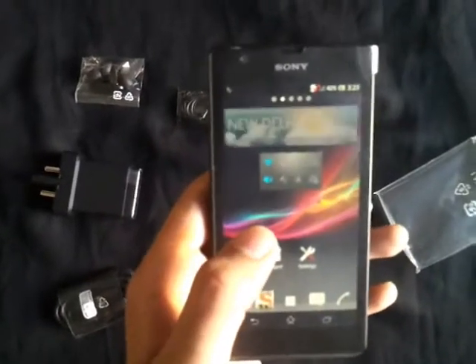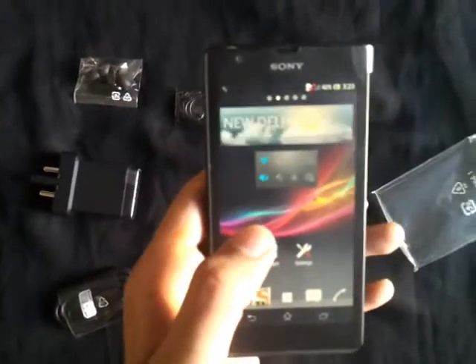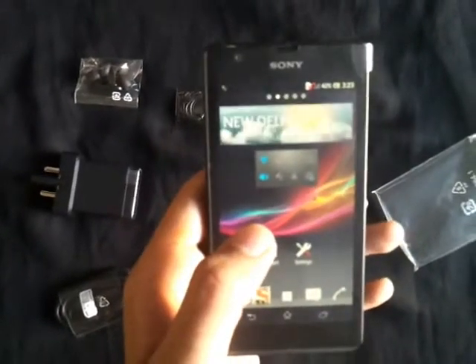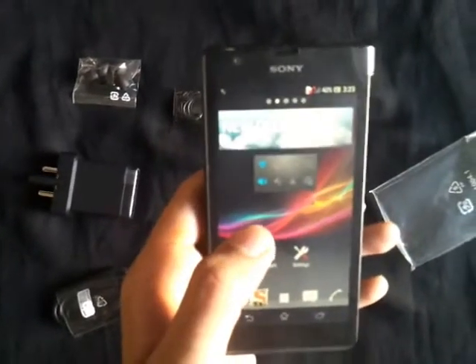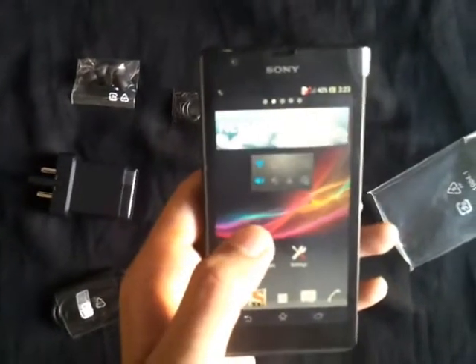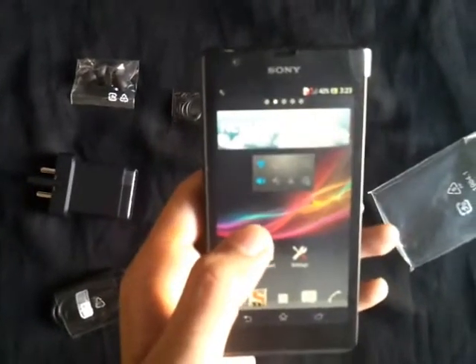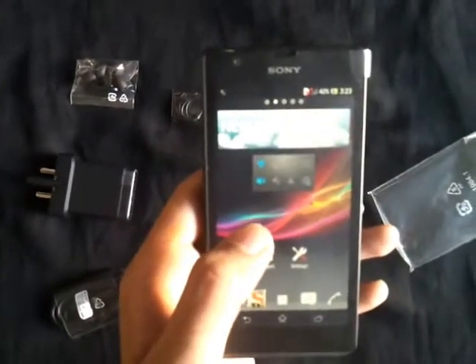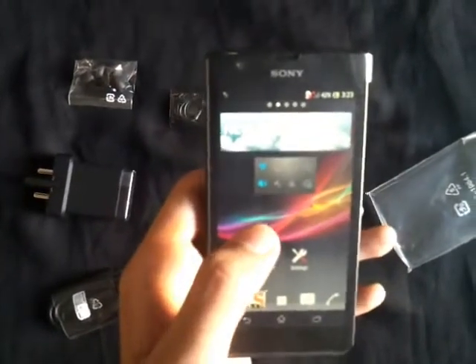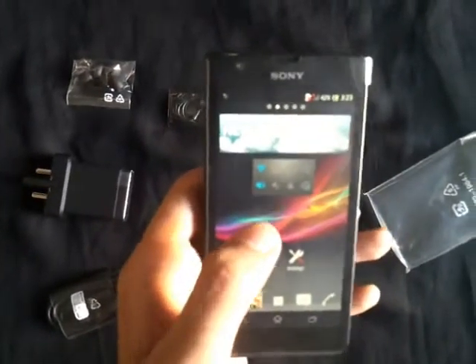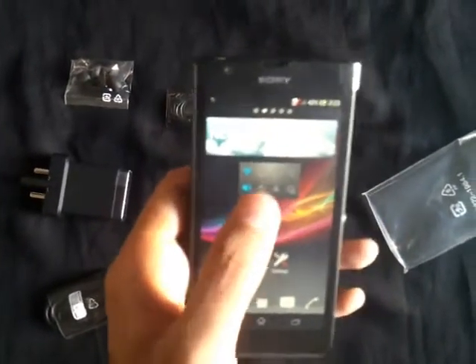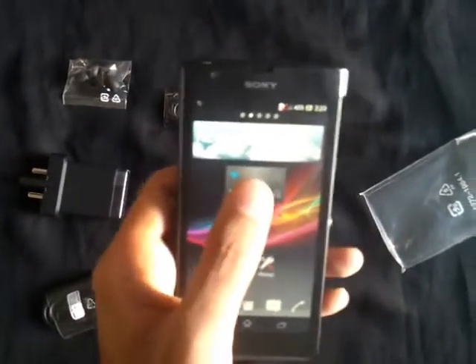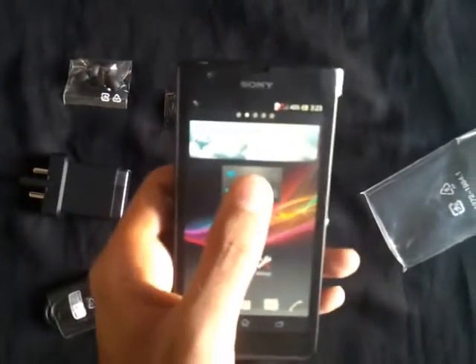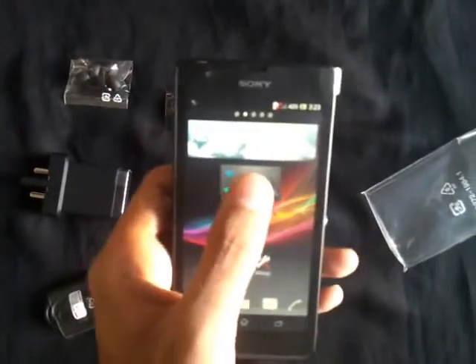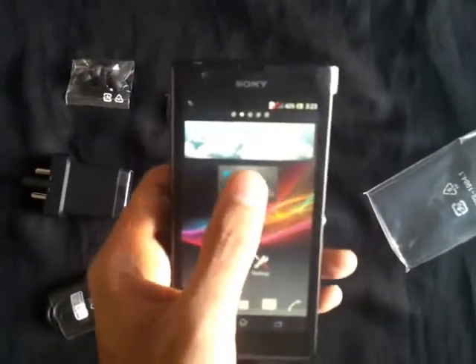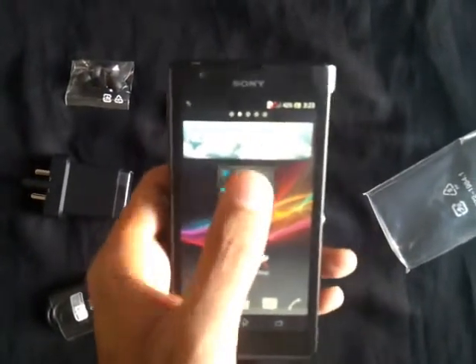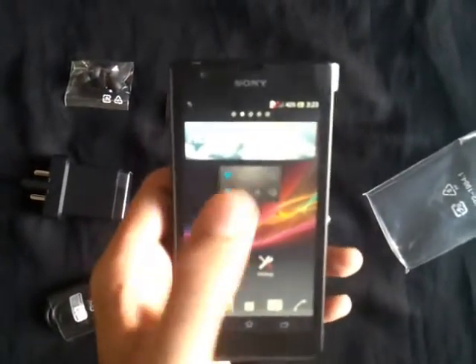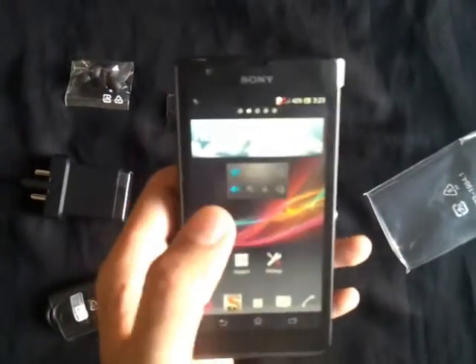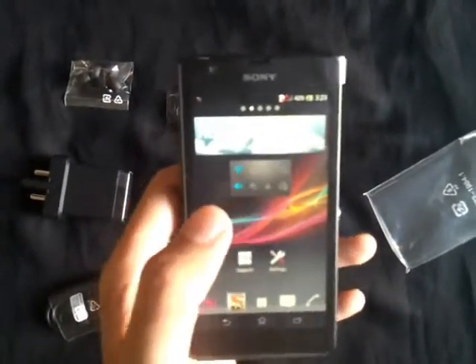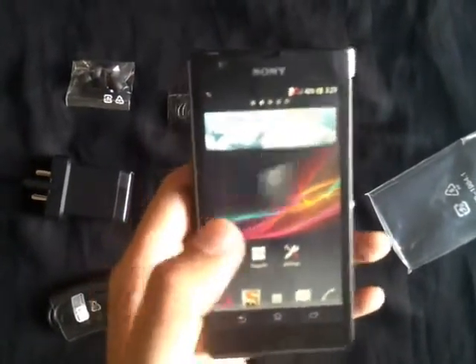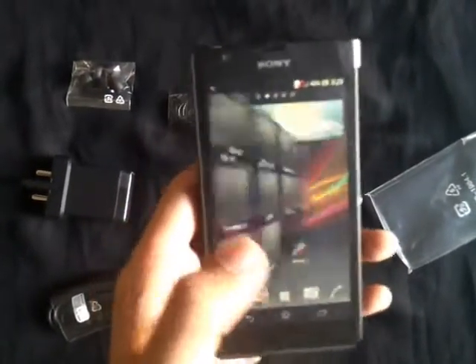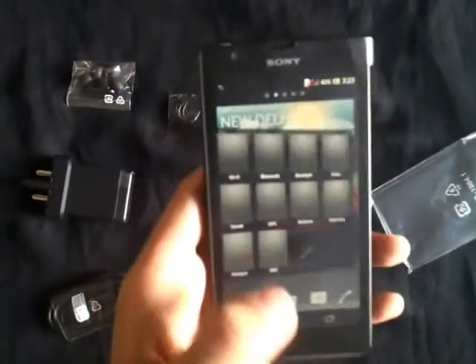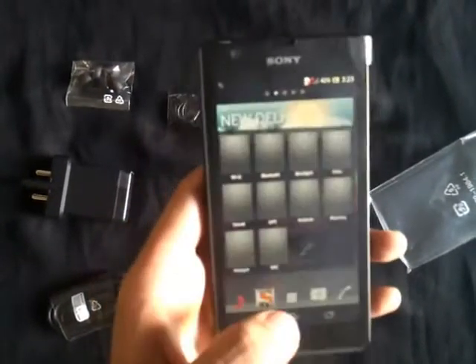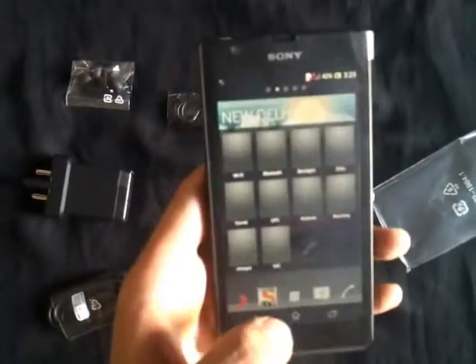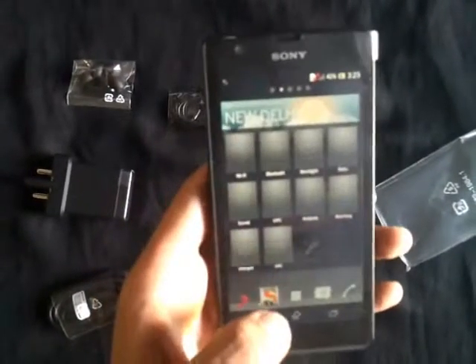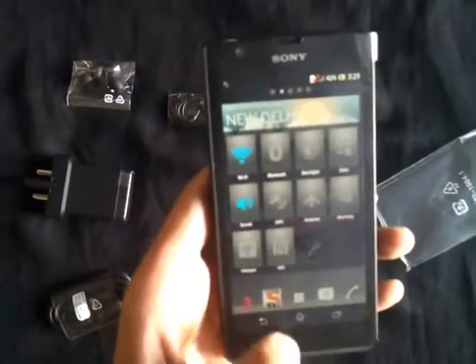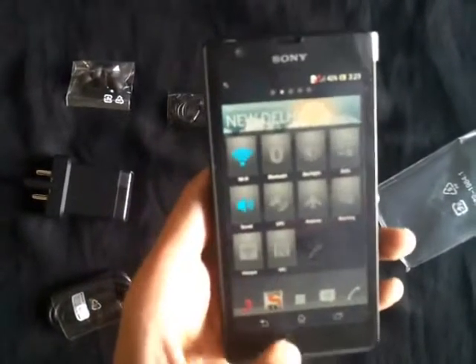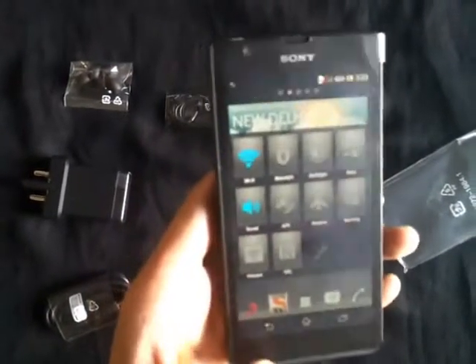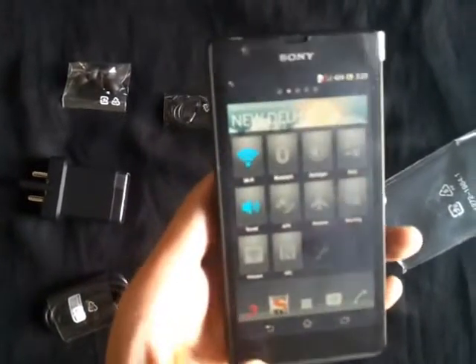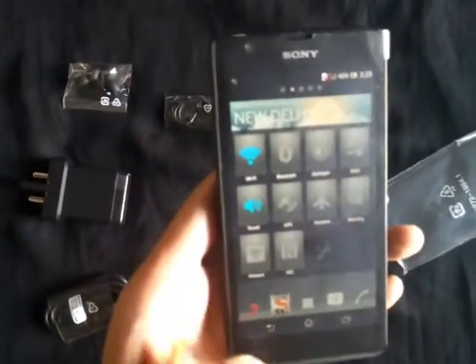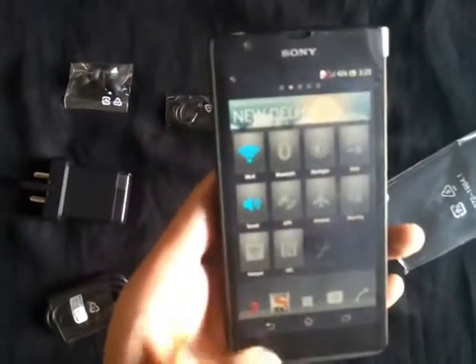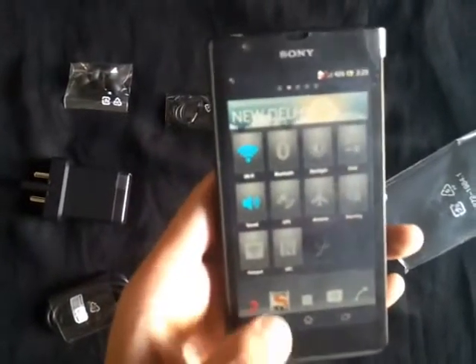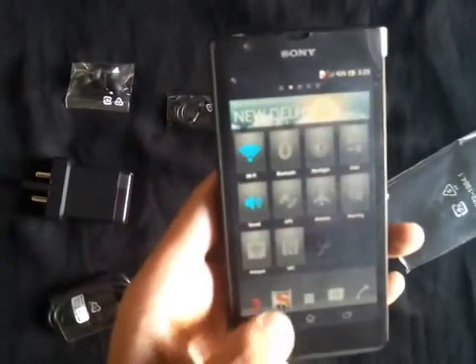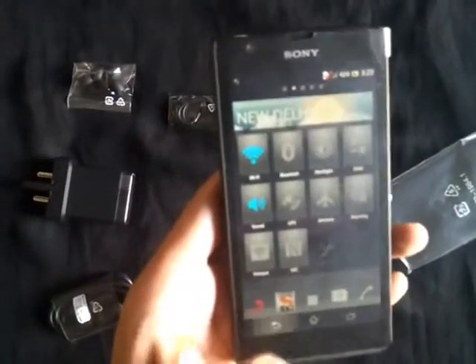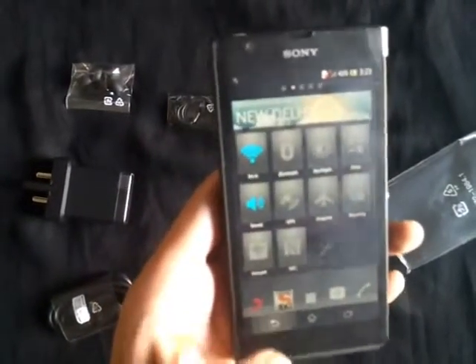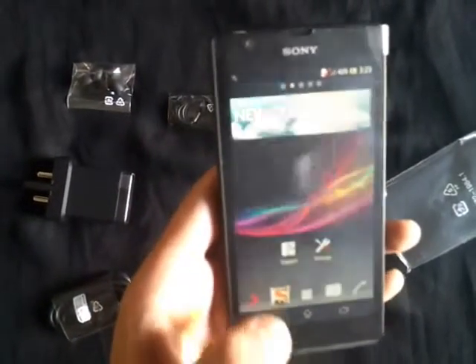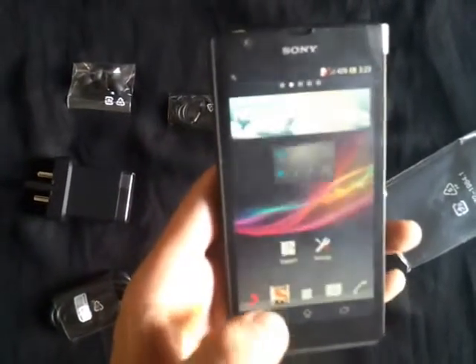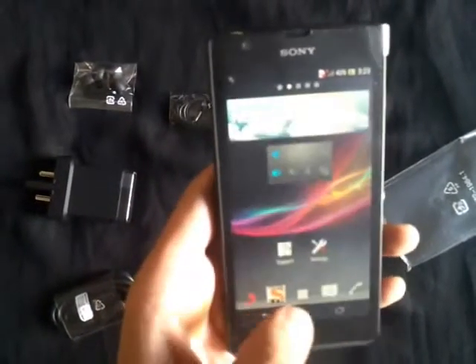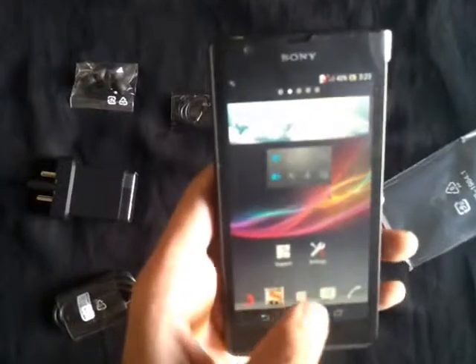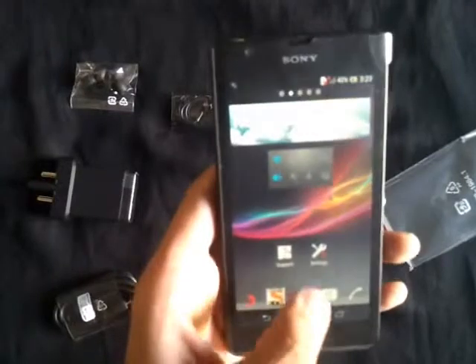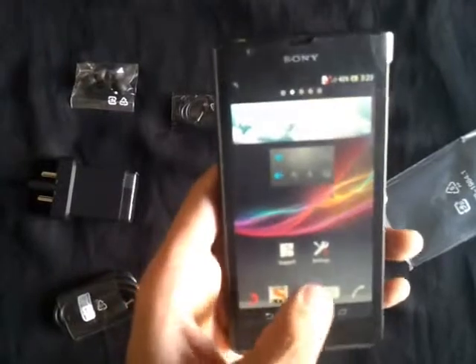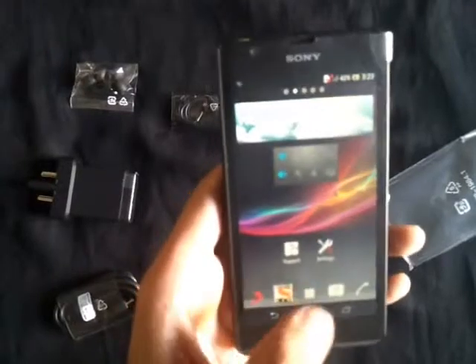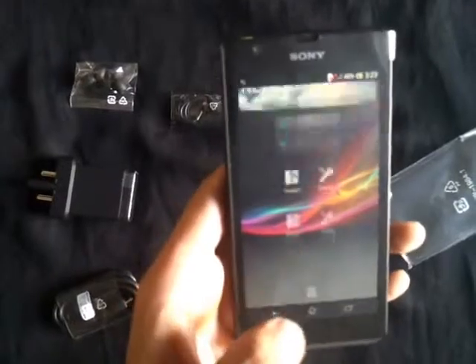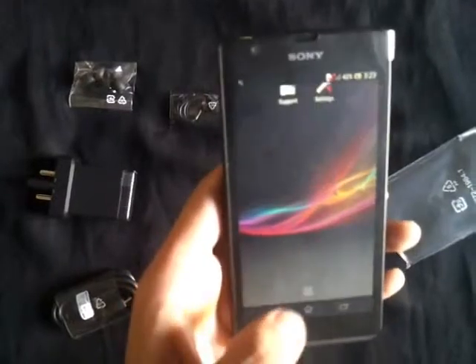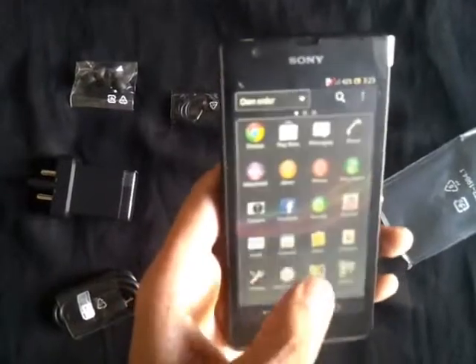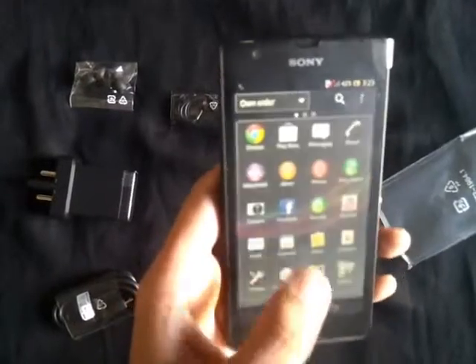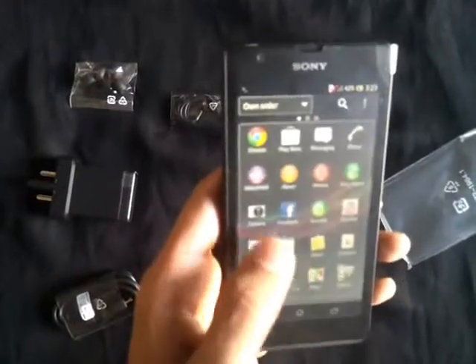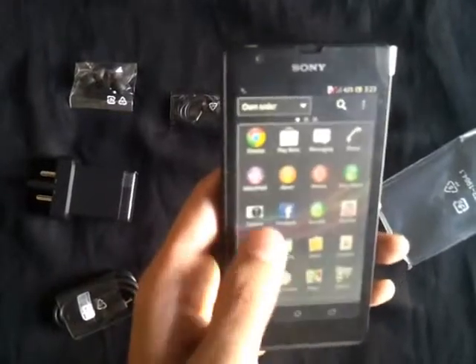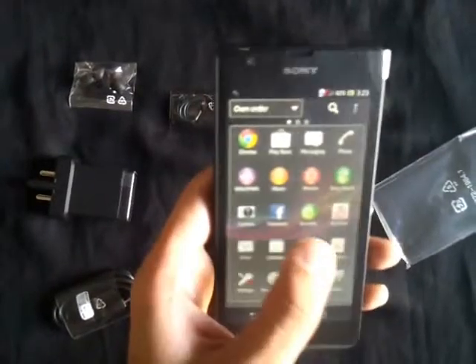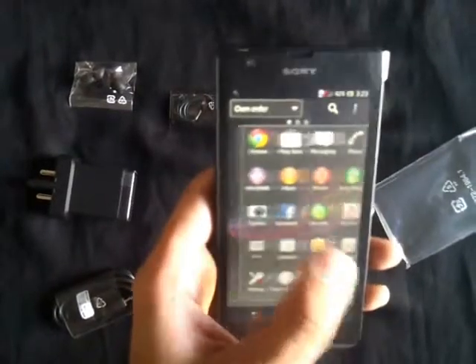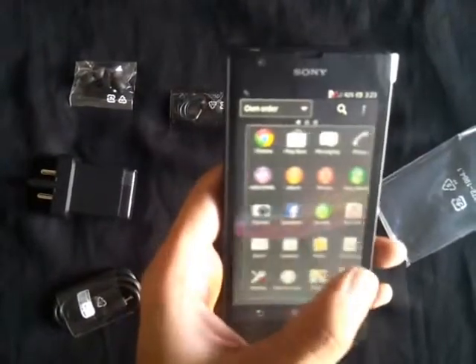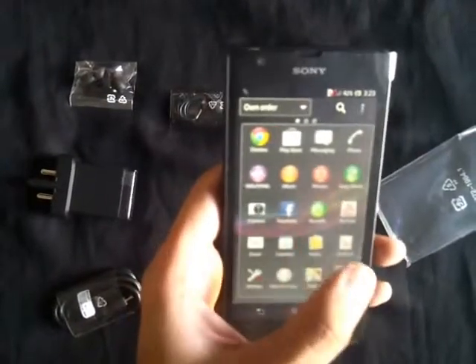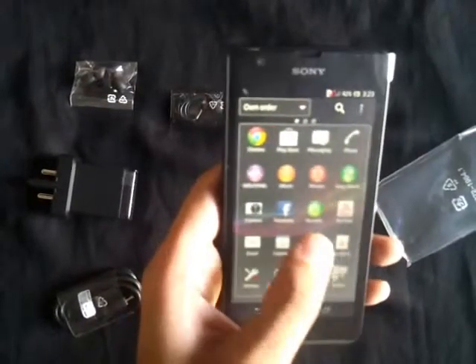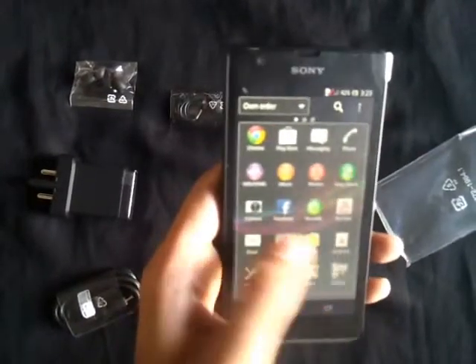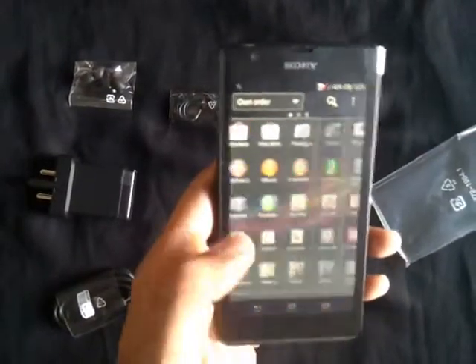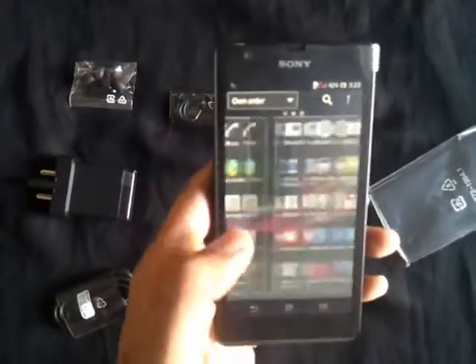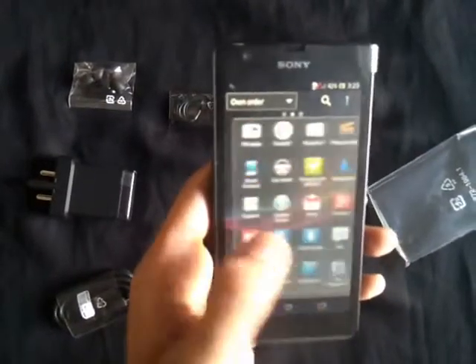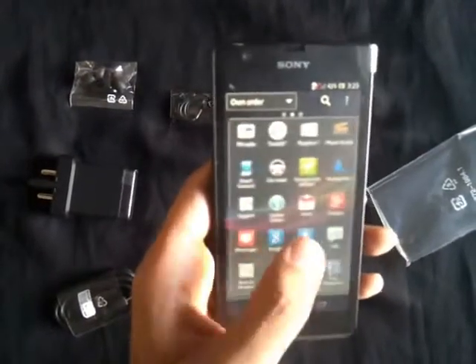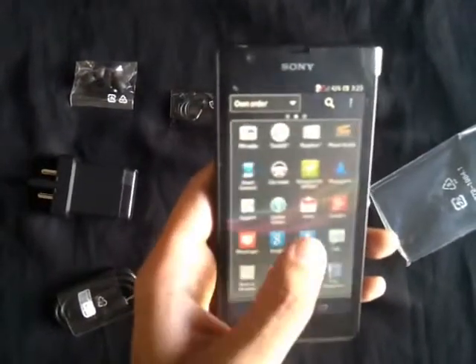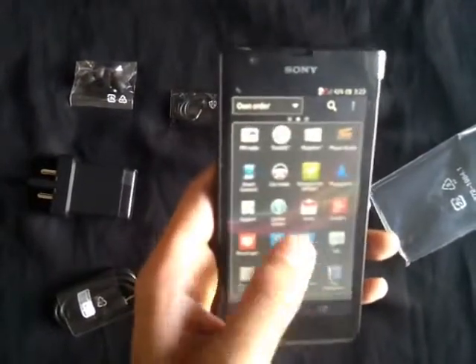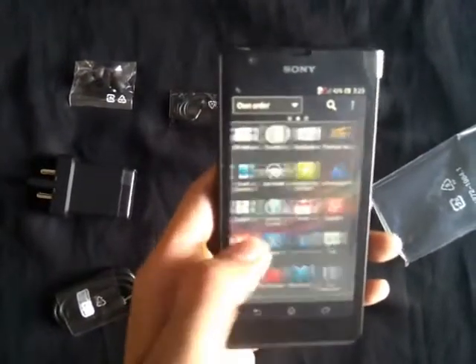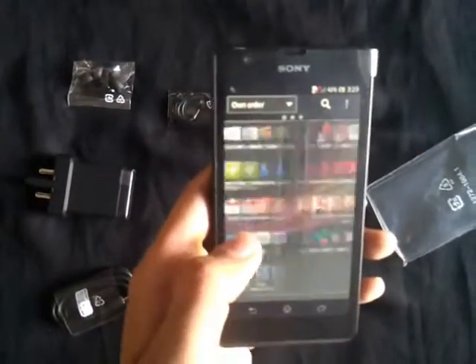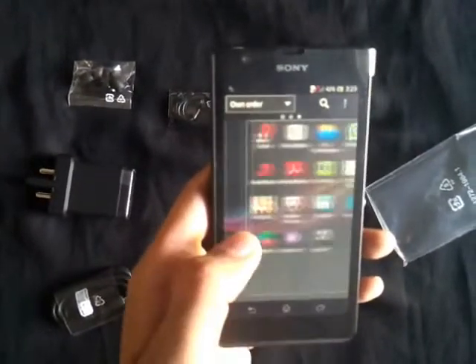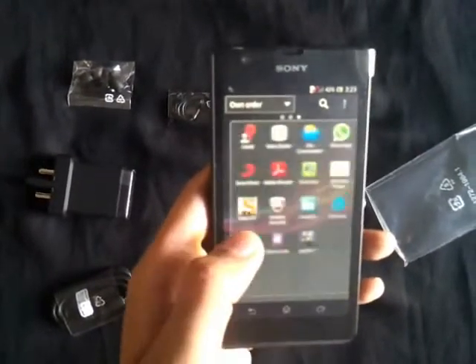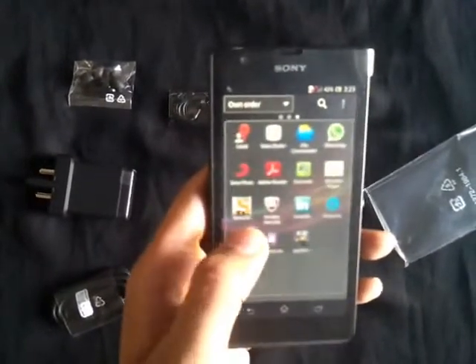We can see that the device works pretty fast straight away after the startup and there is no lag at all.